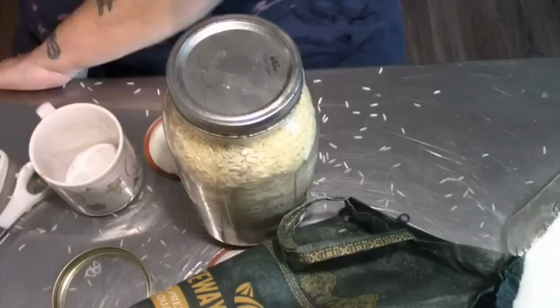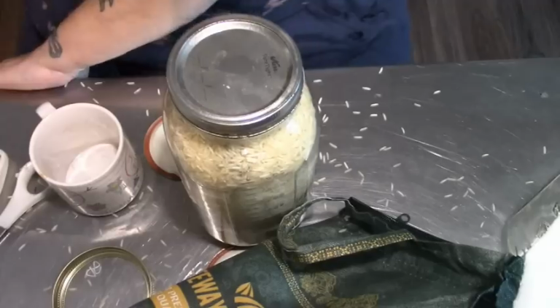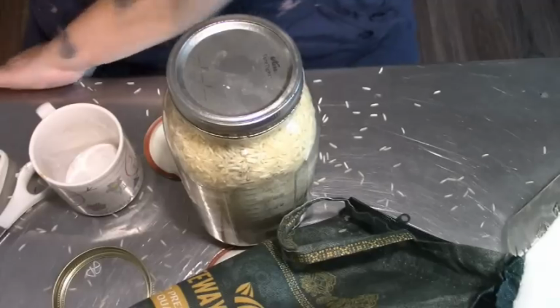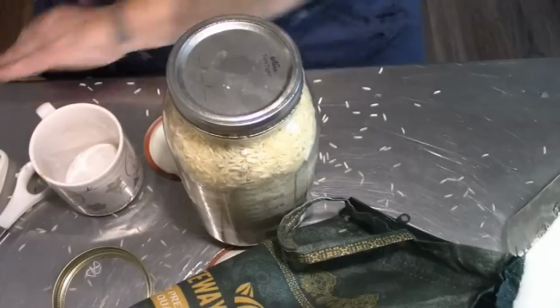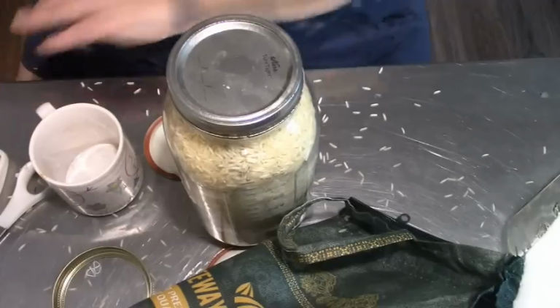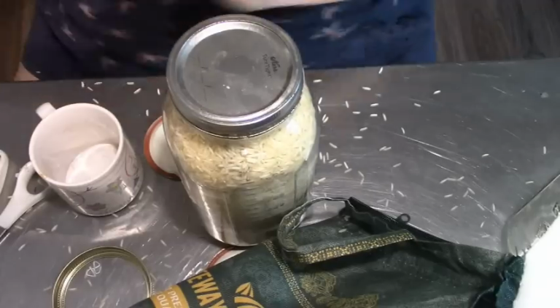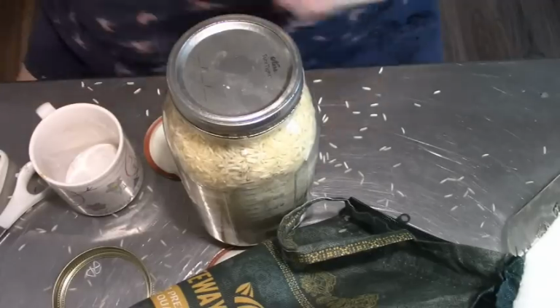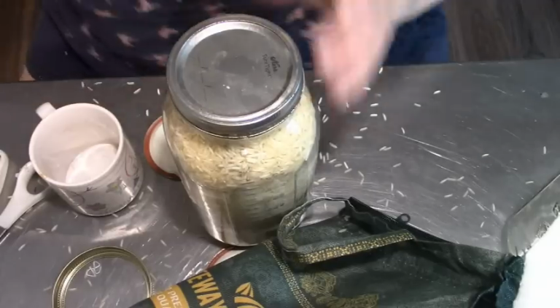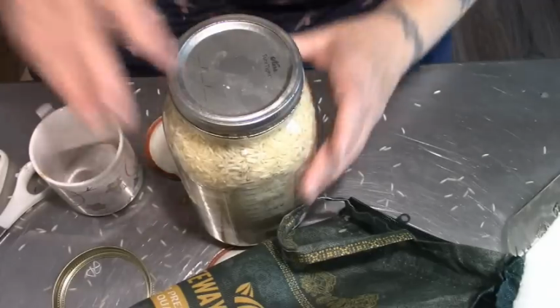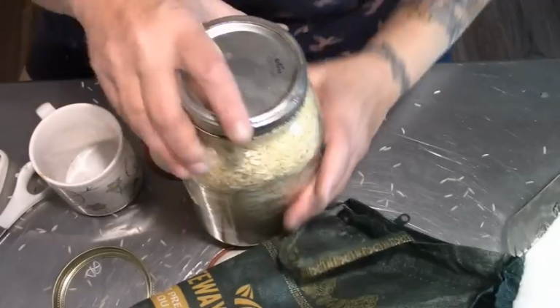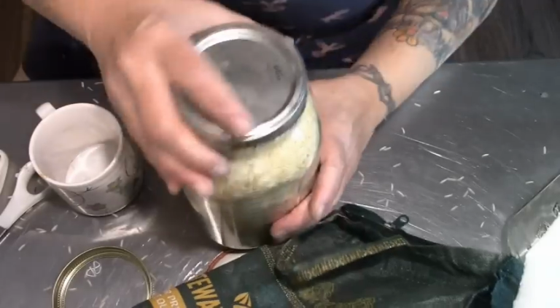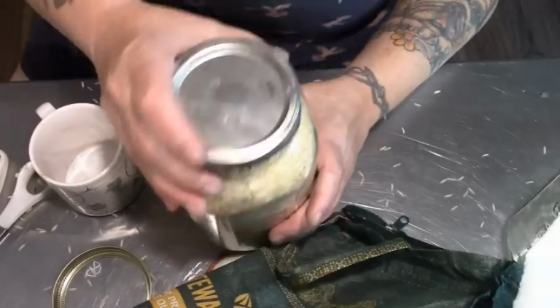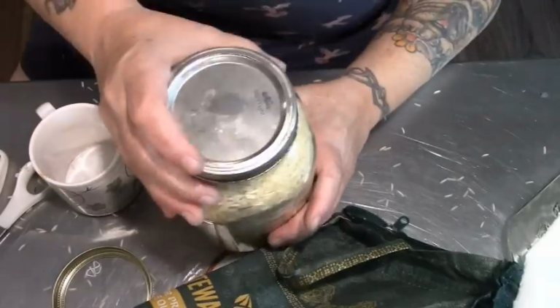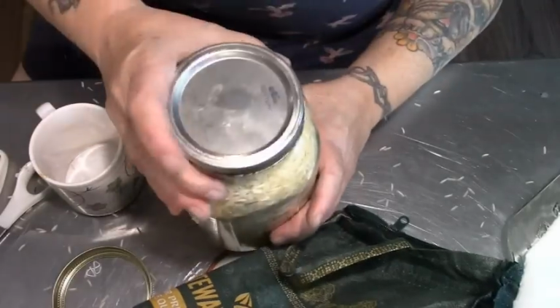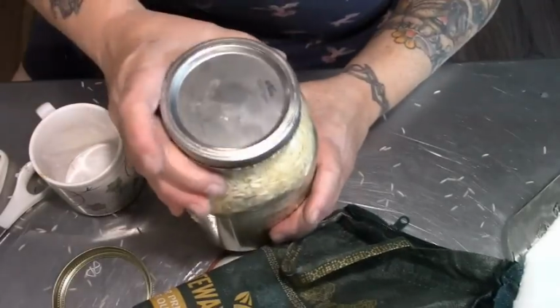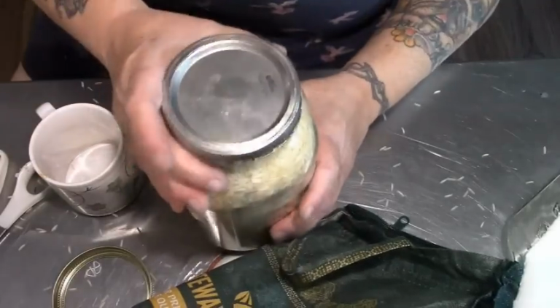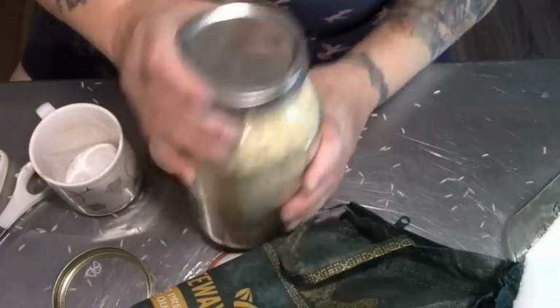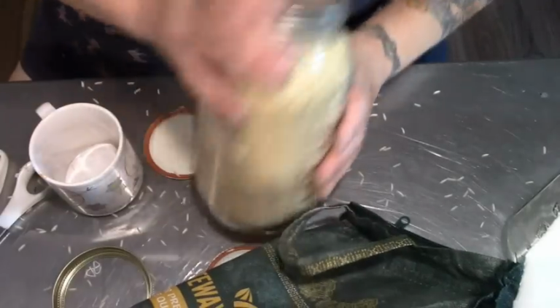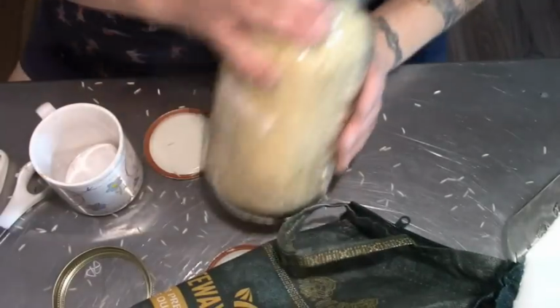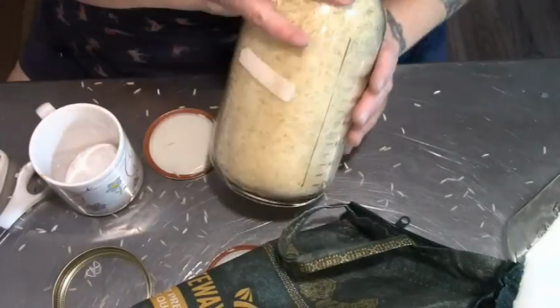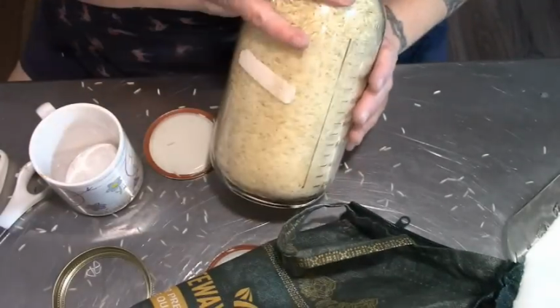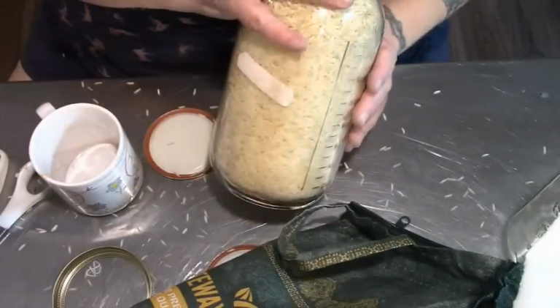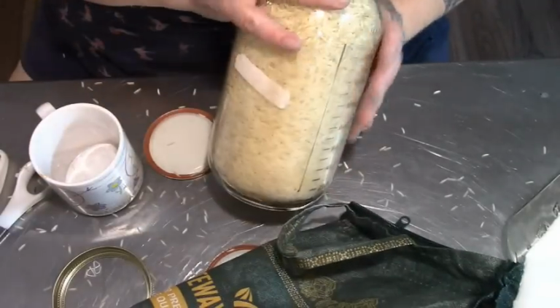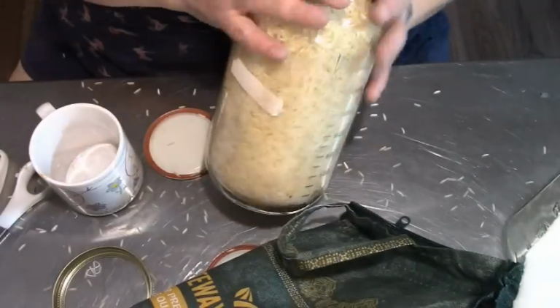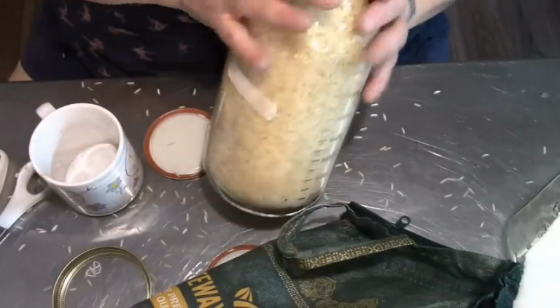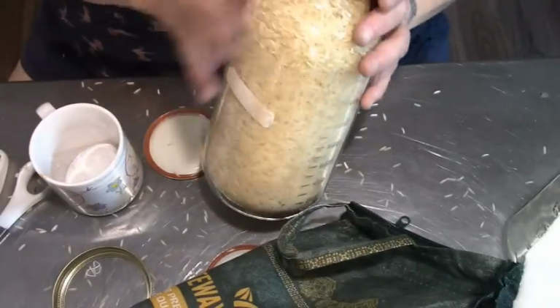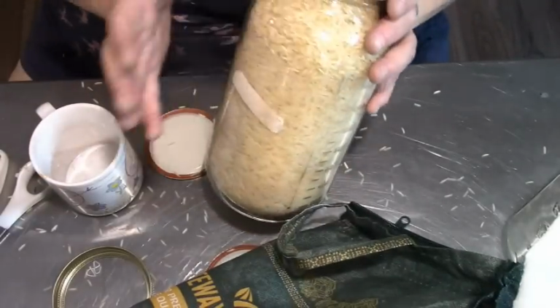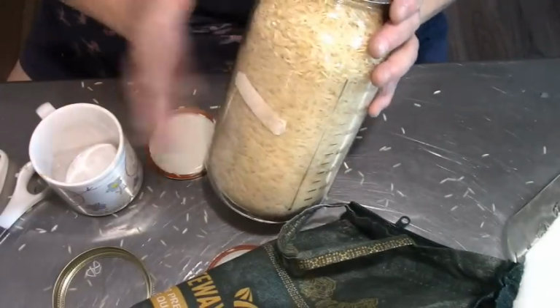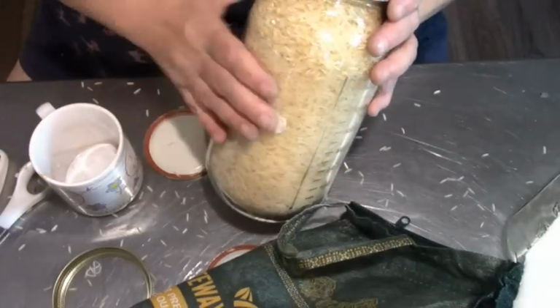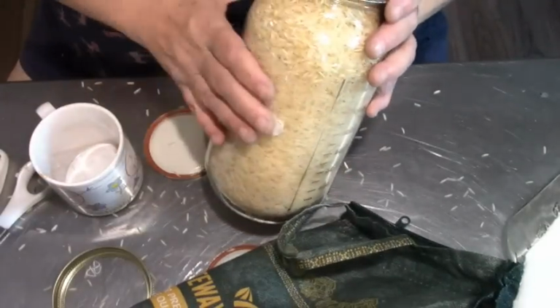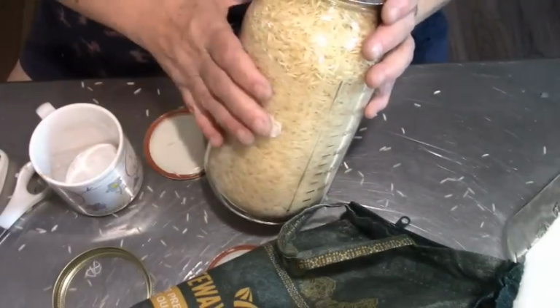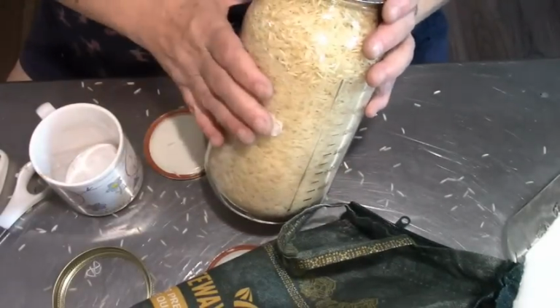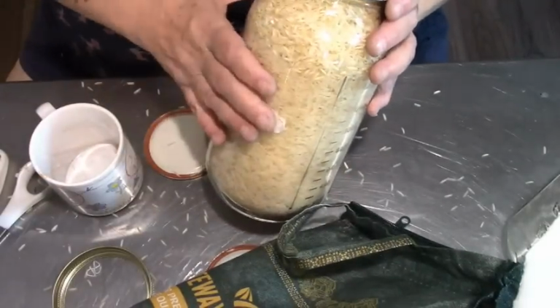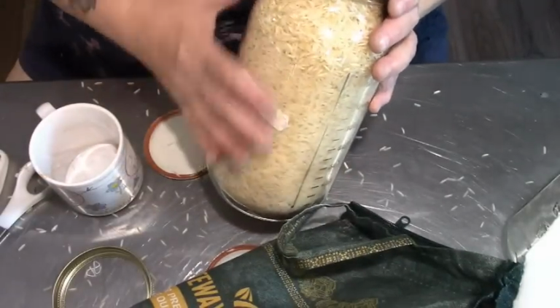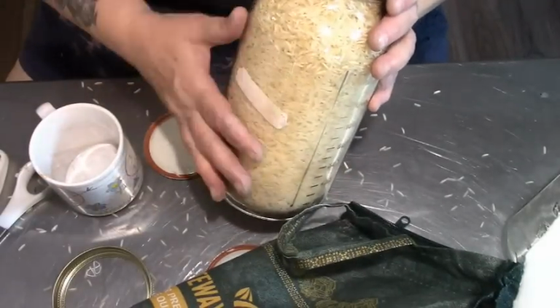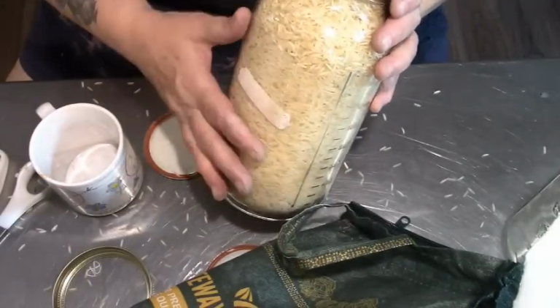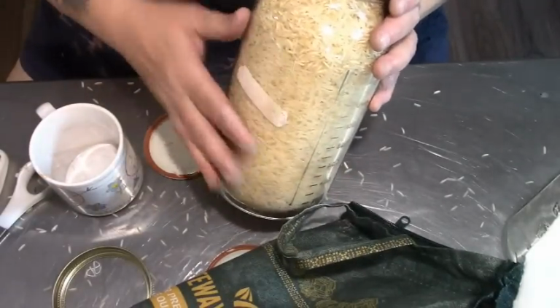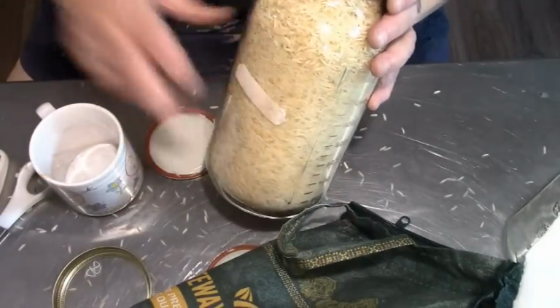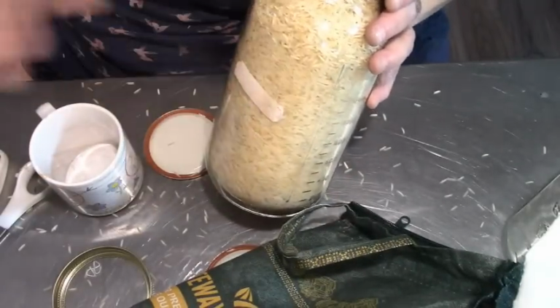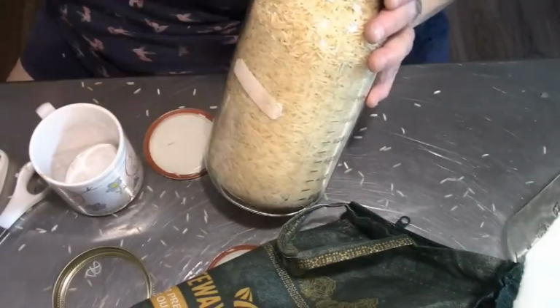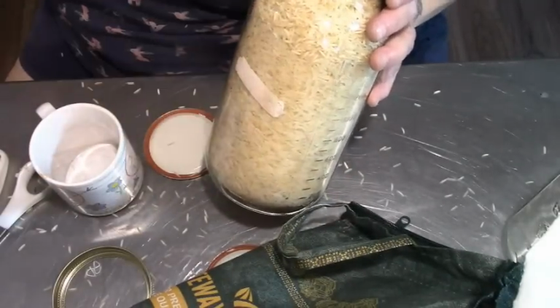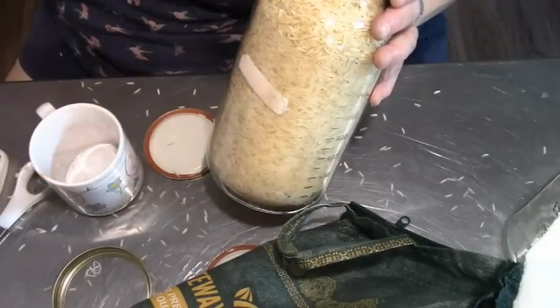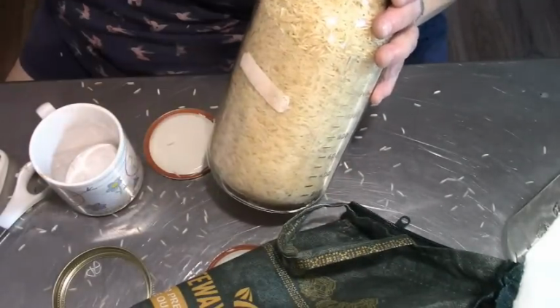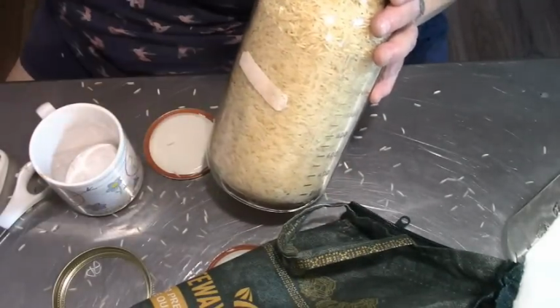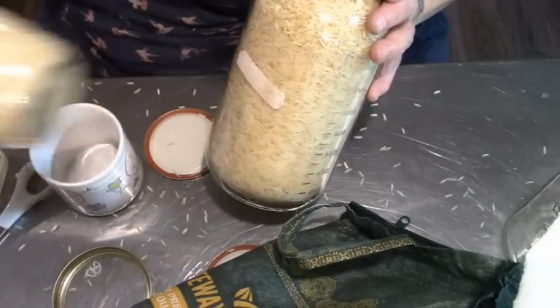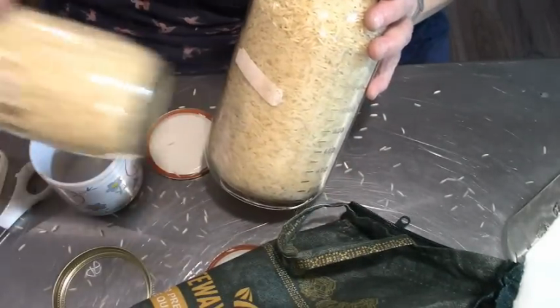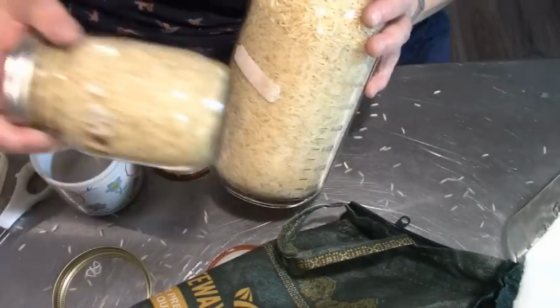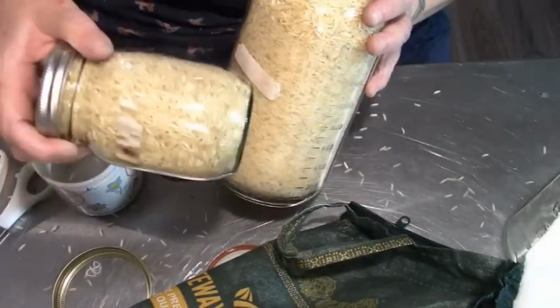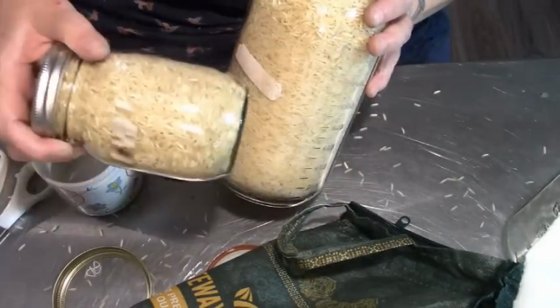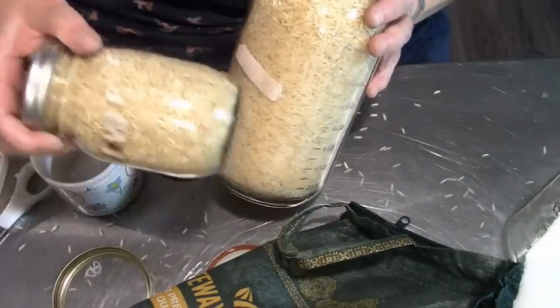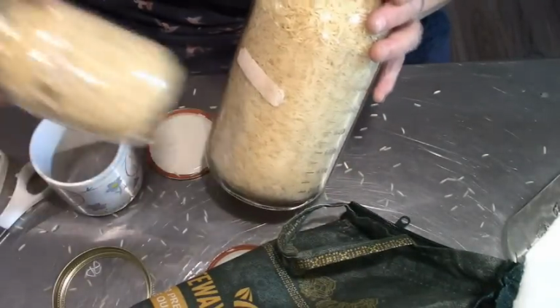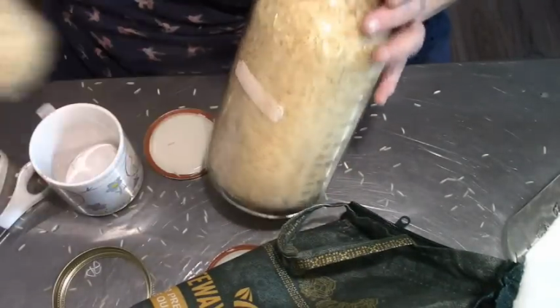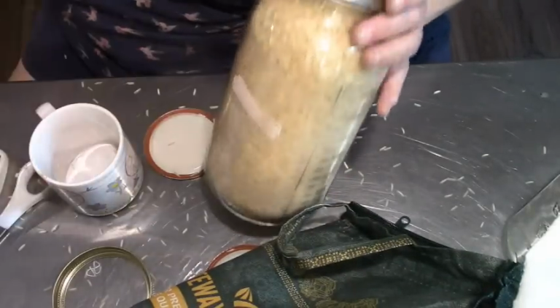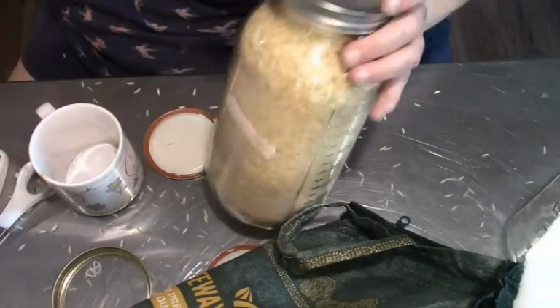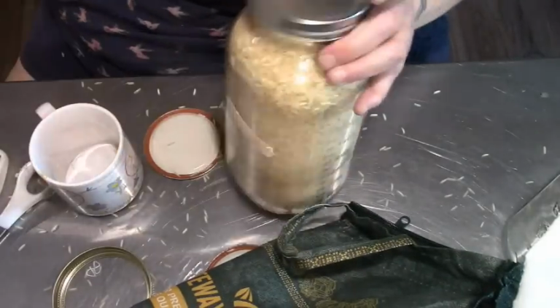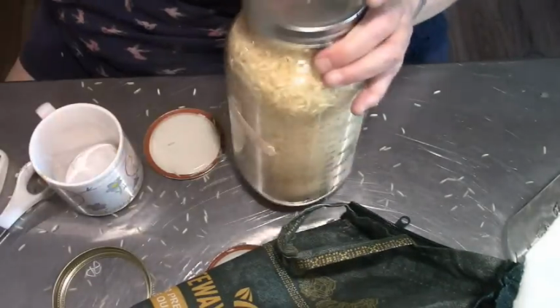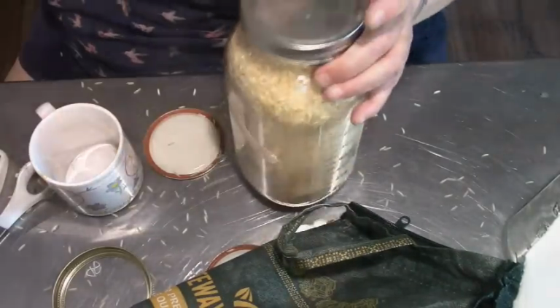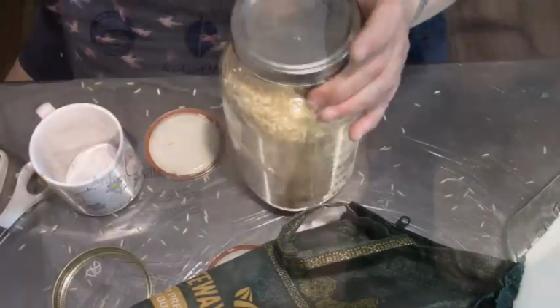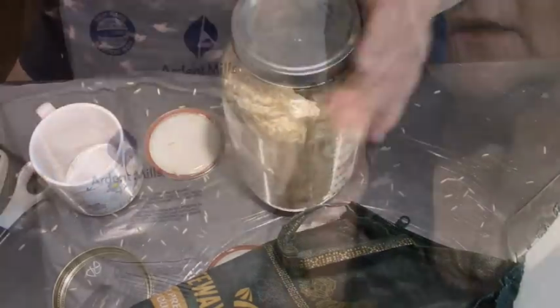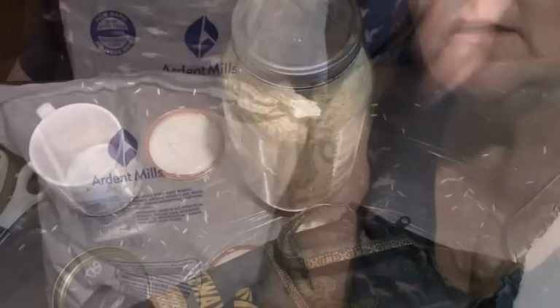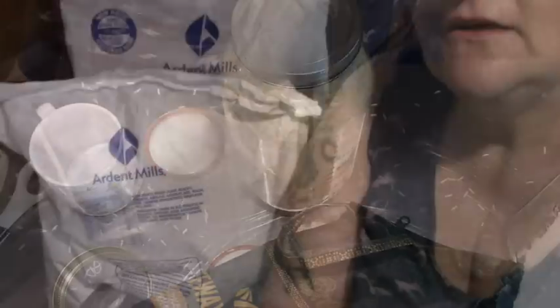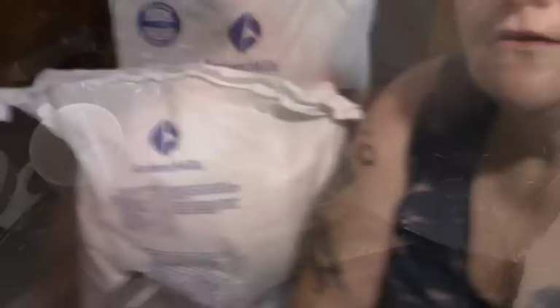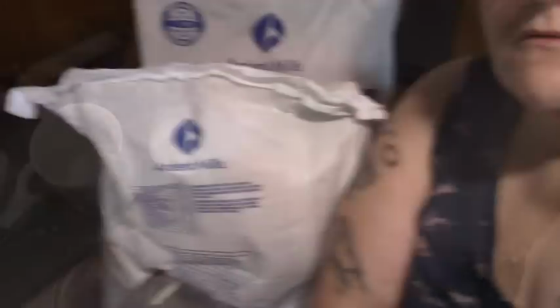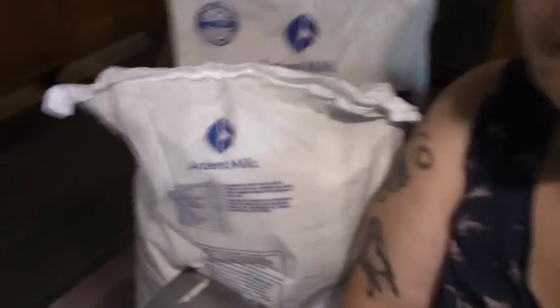Okay, these are going into the pantry. I have three of these, and a quart and a pint.